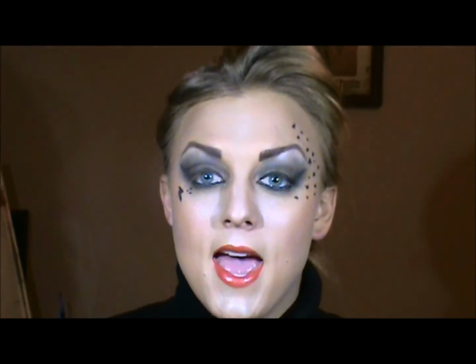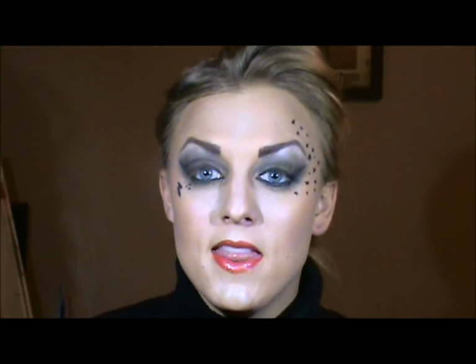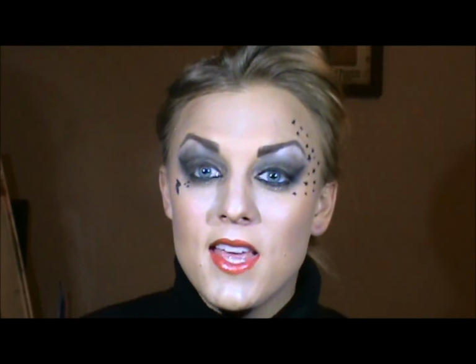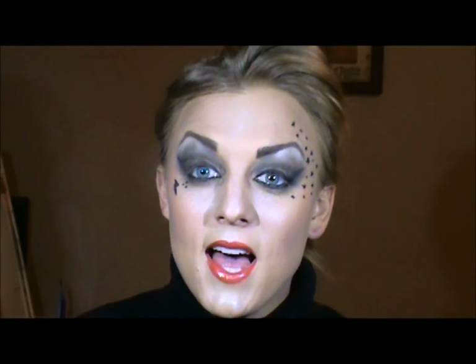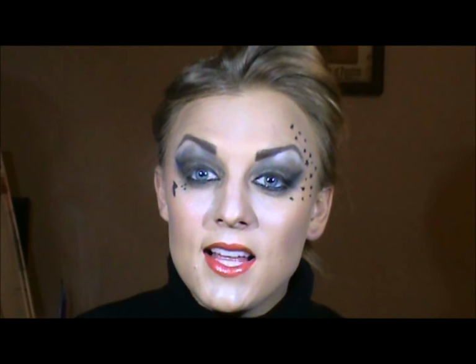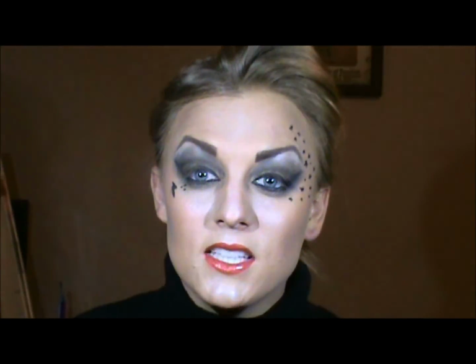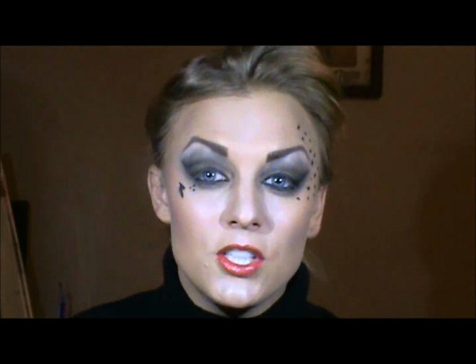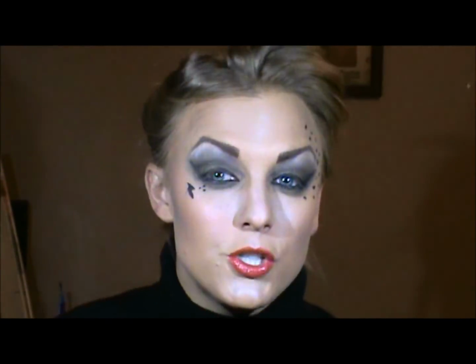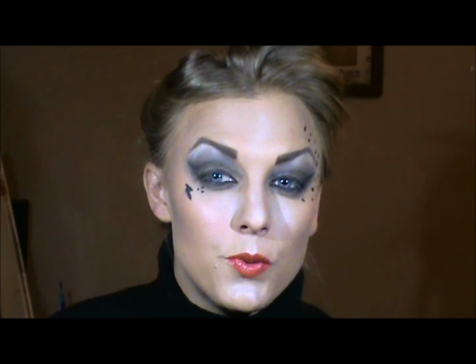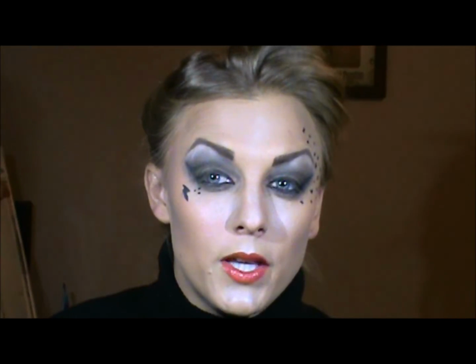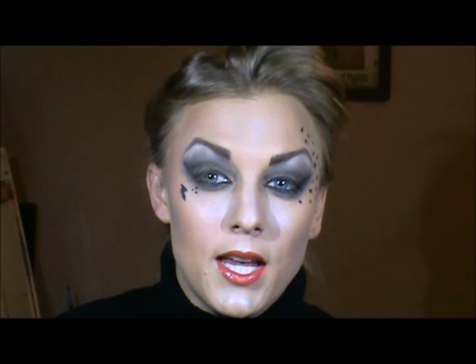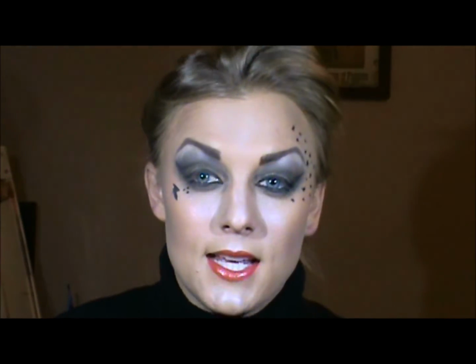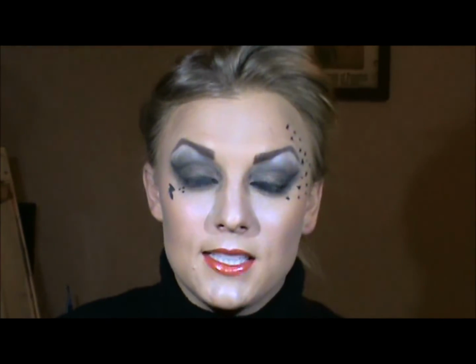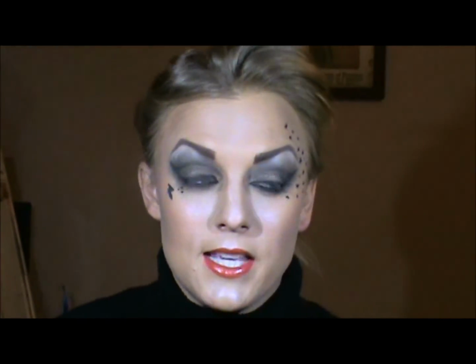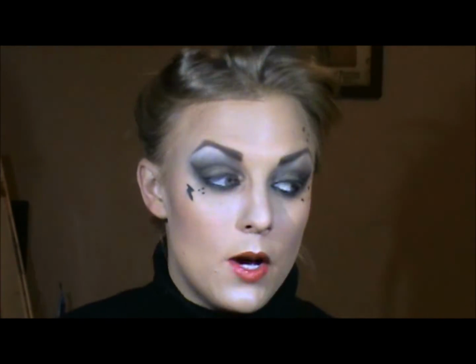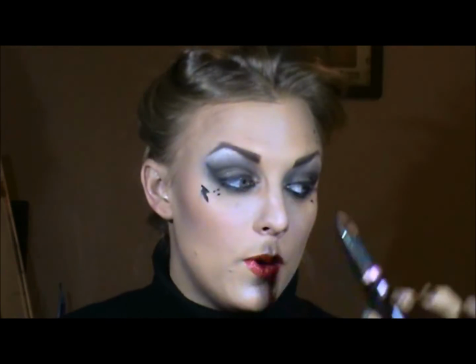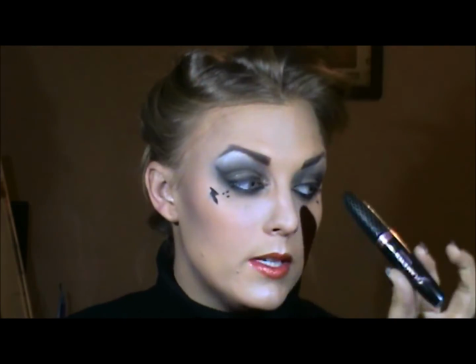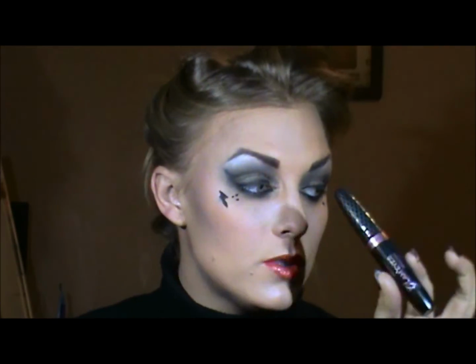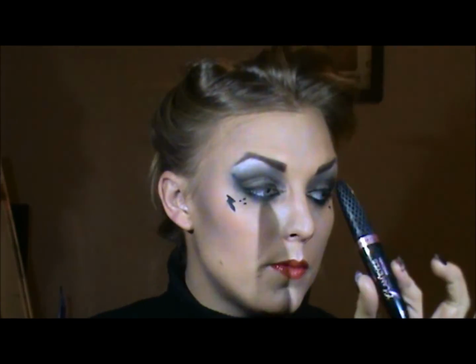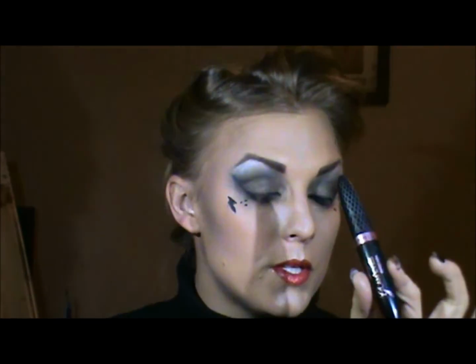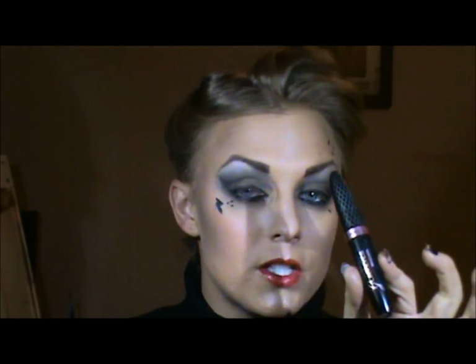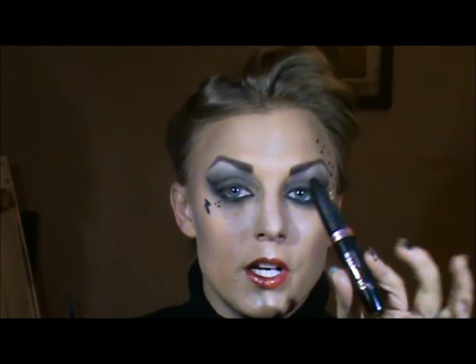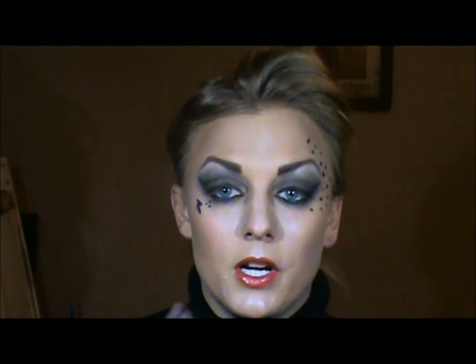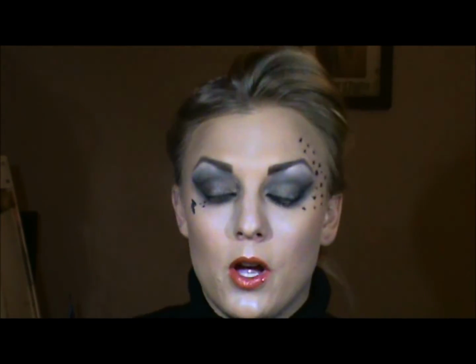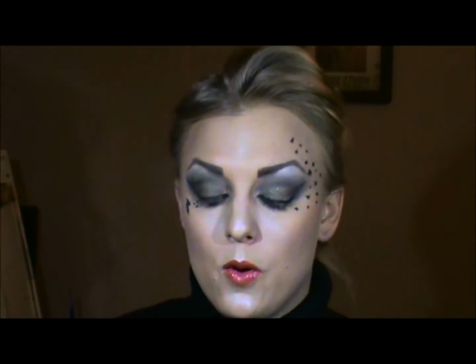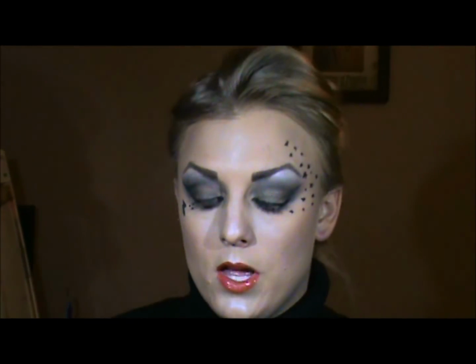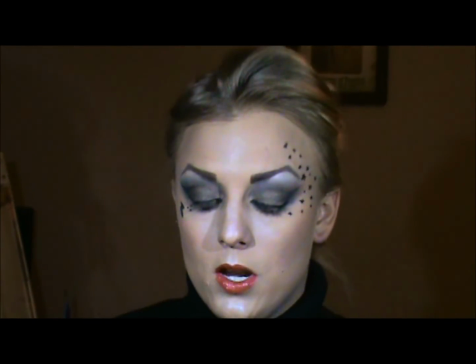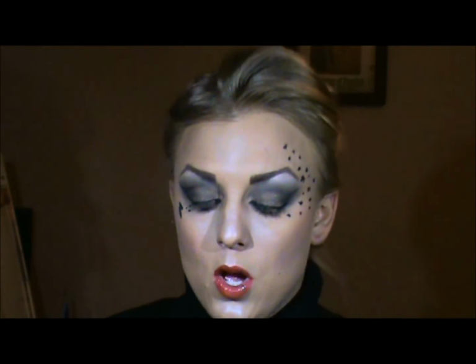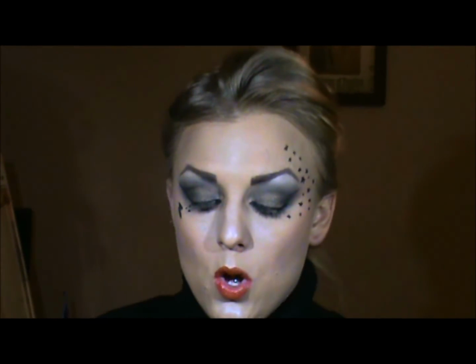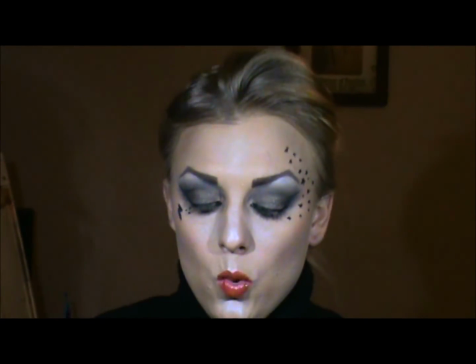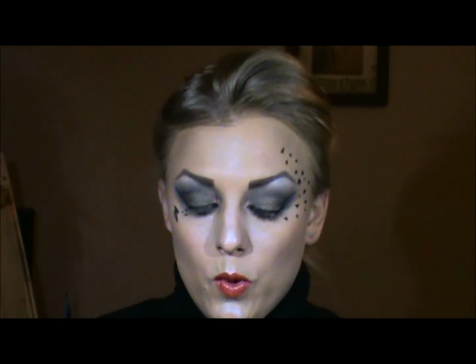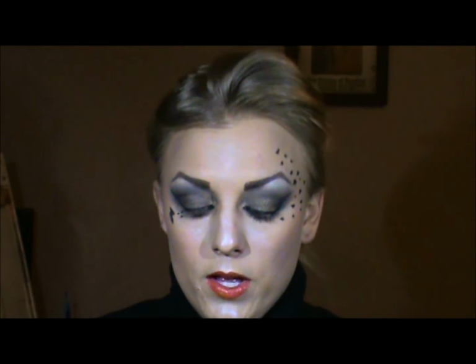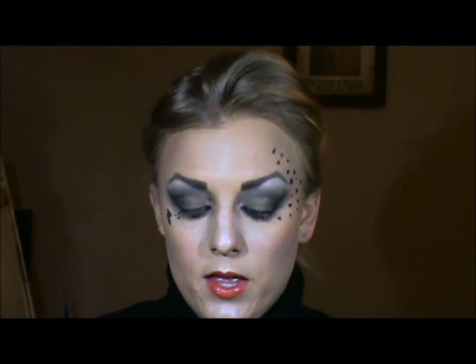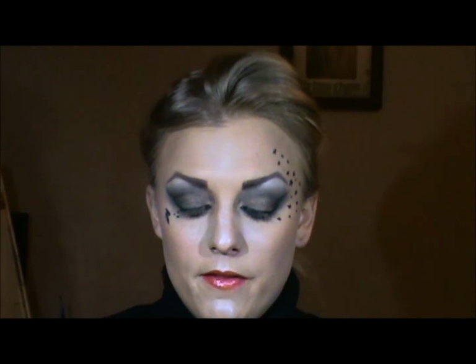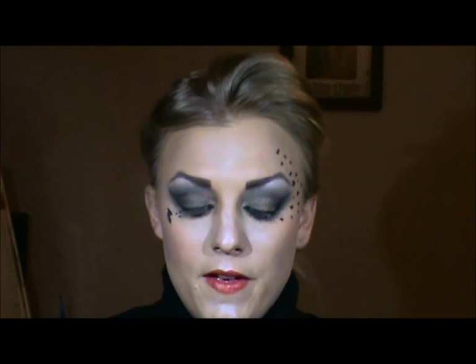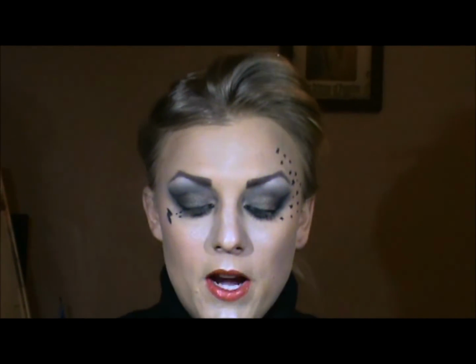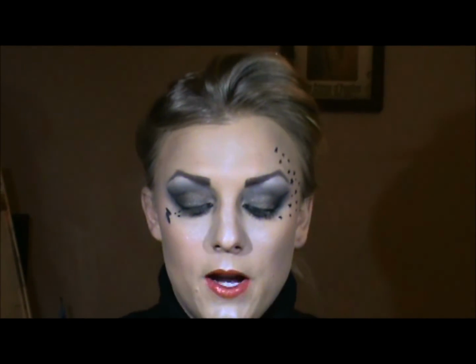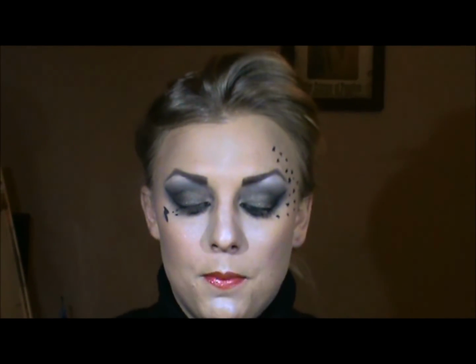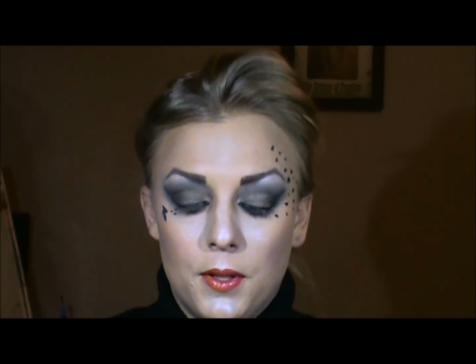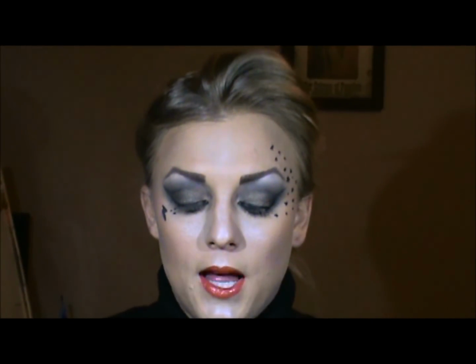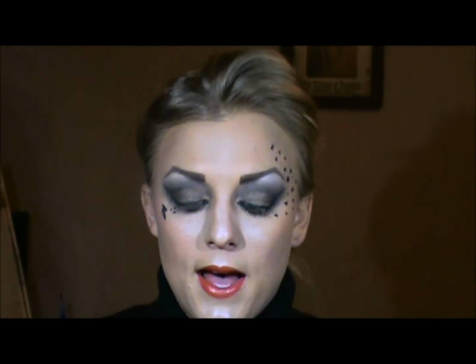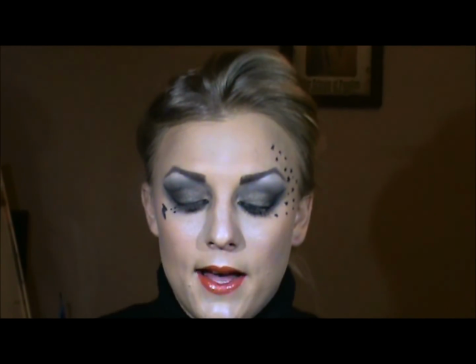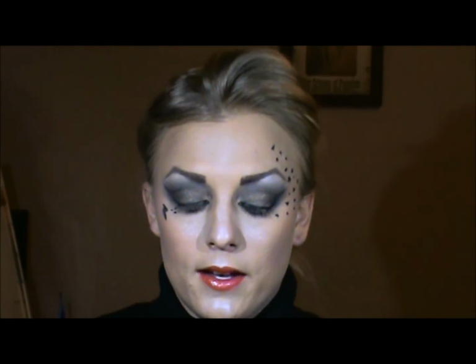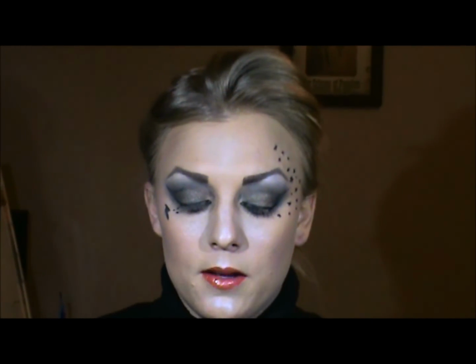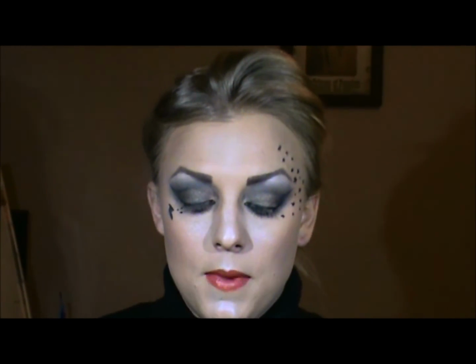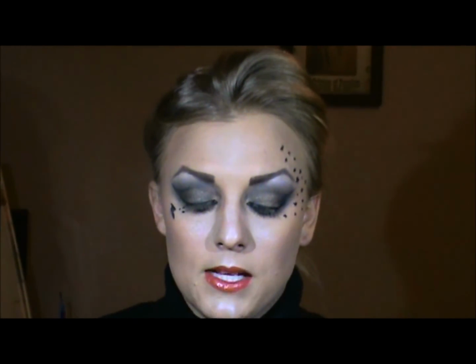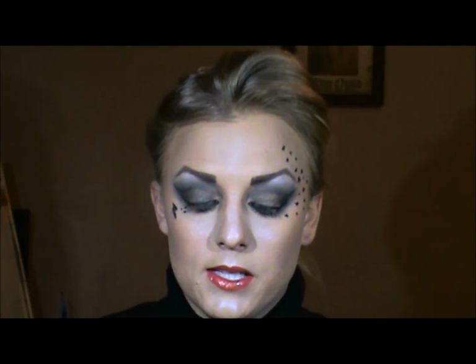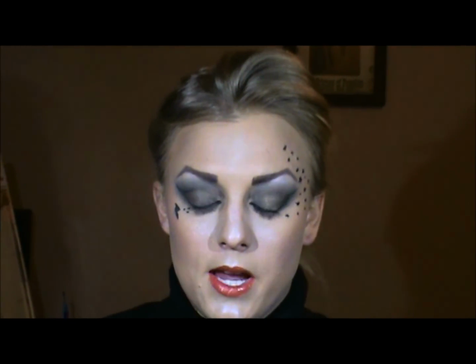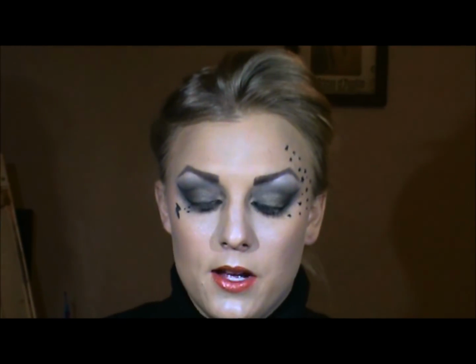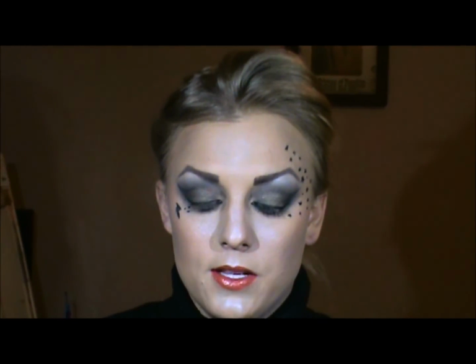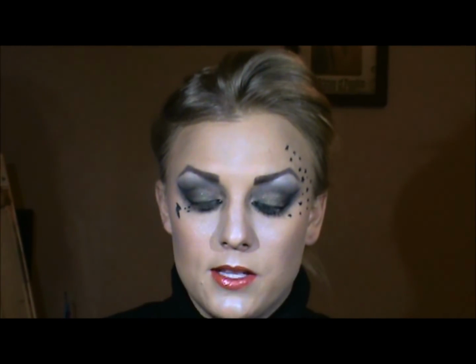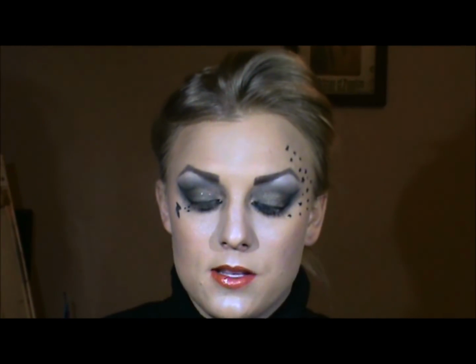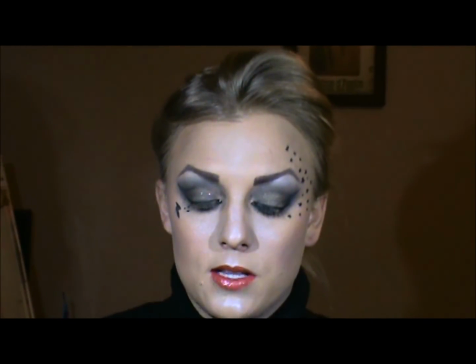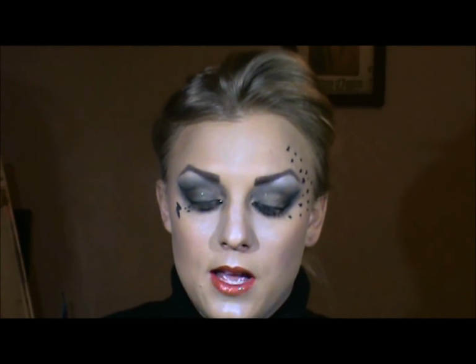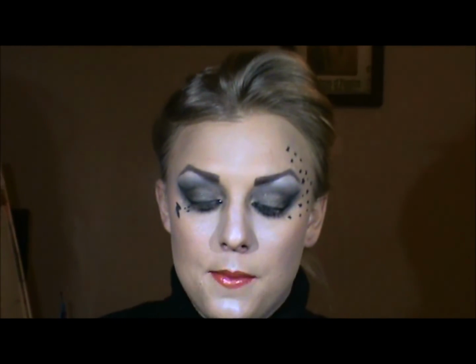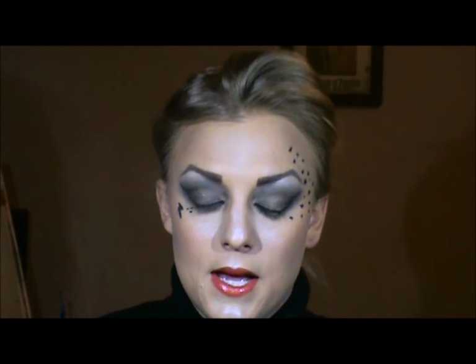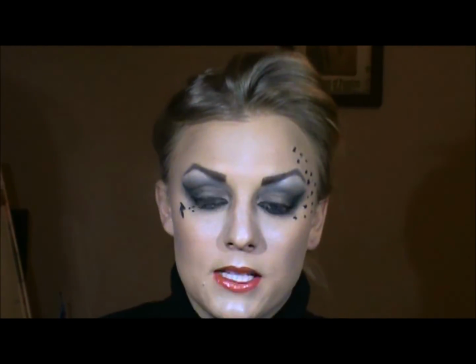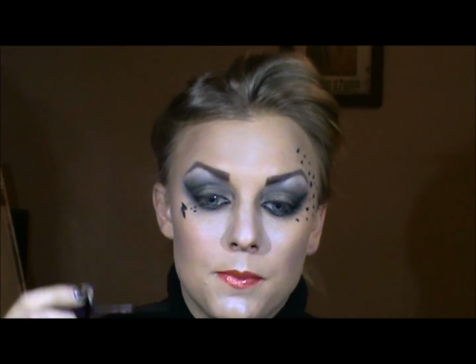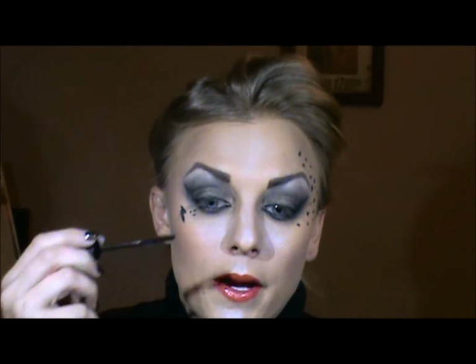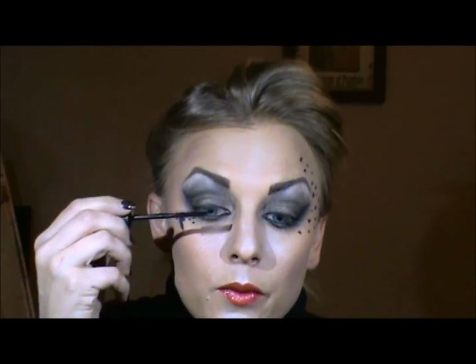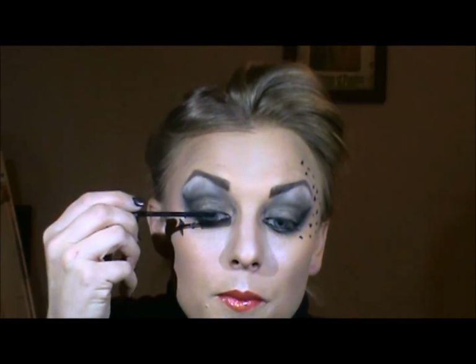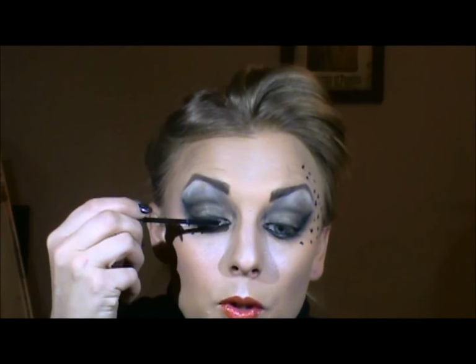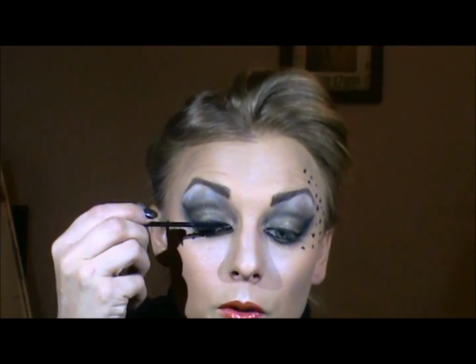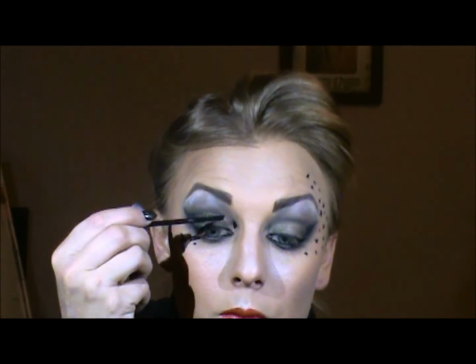The eyelashes you really can't see that well, so I'm just going to go in with a very black mascara. This is Glam Eyes by Rimmel.